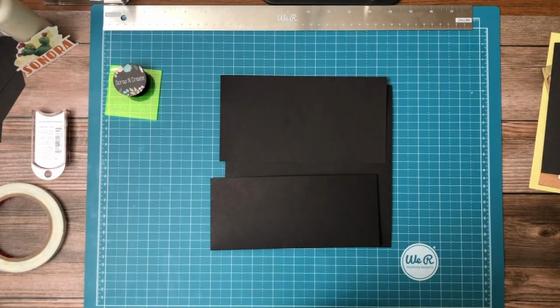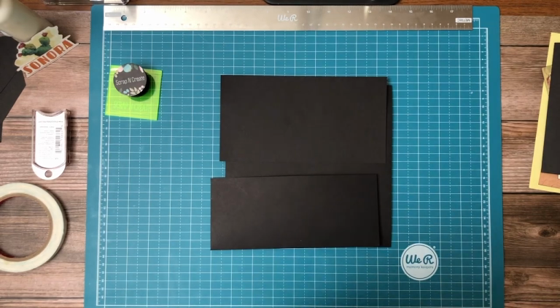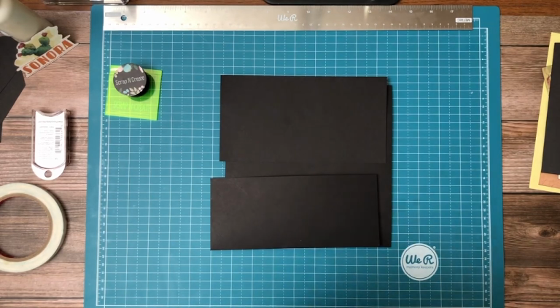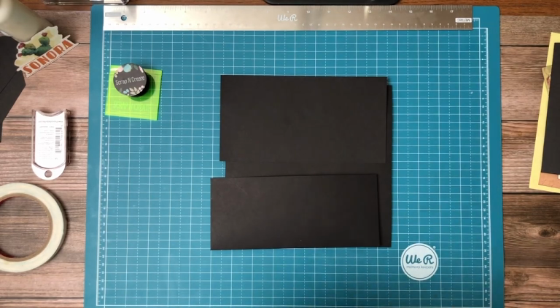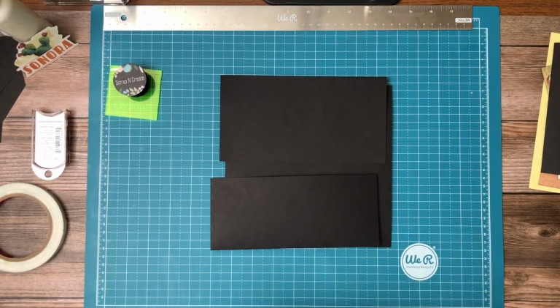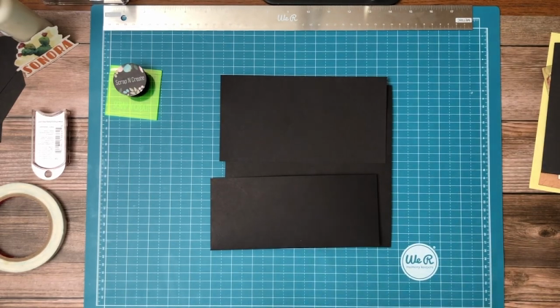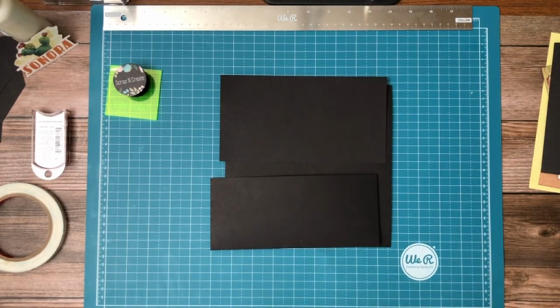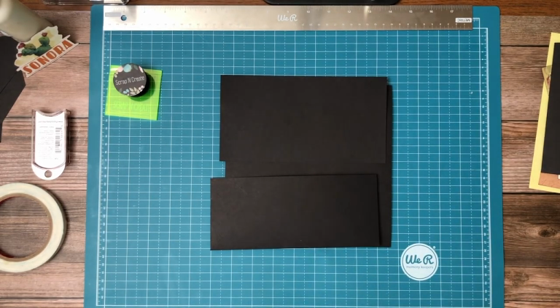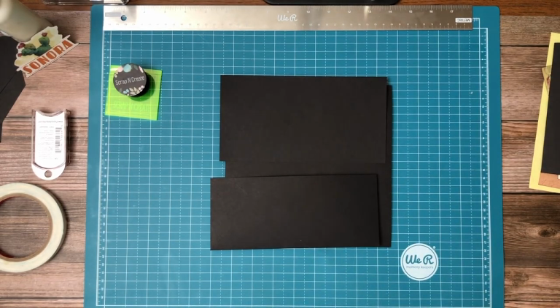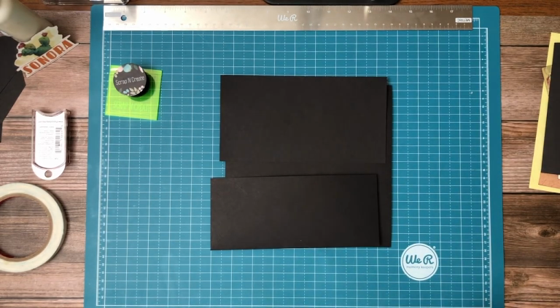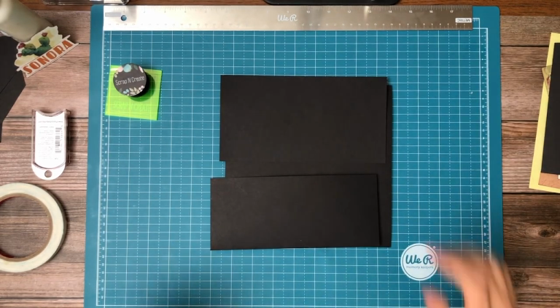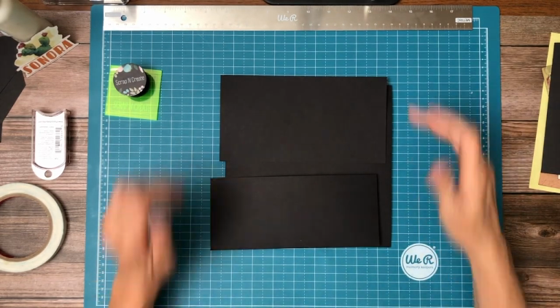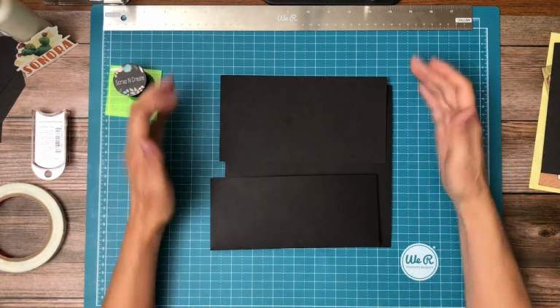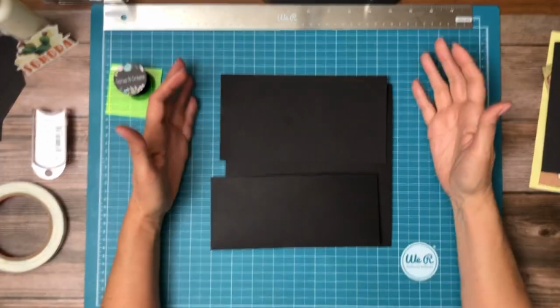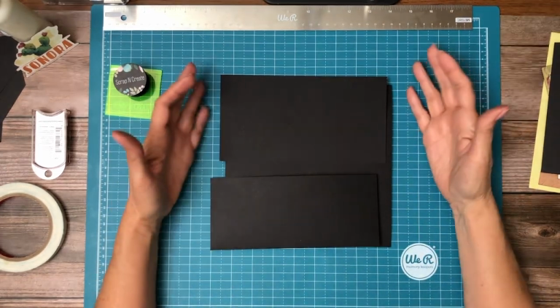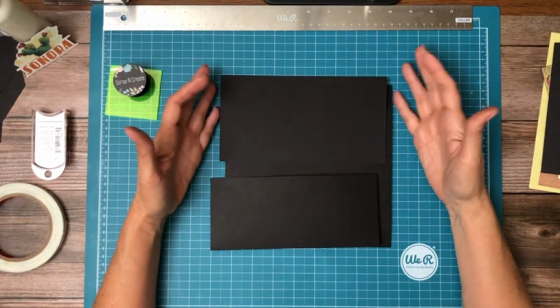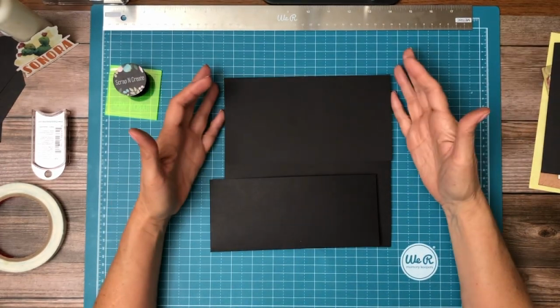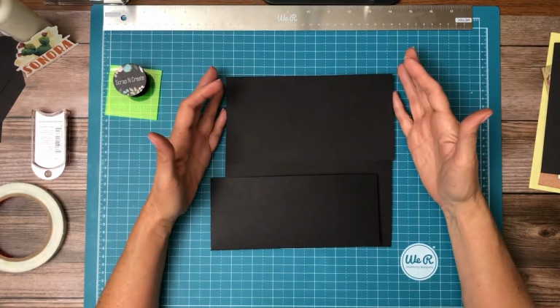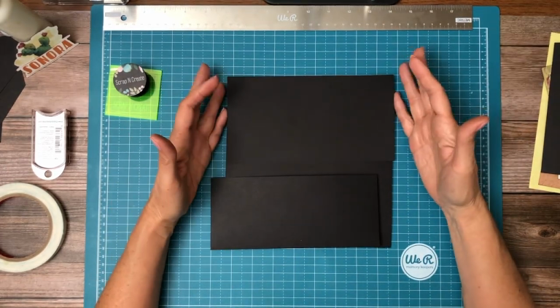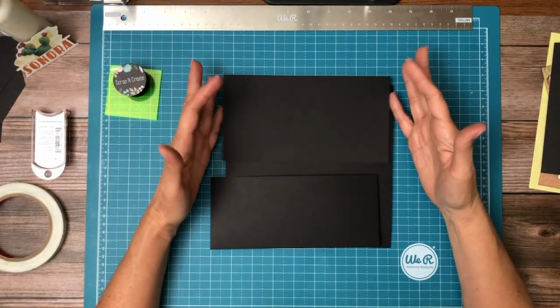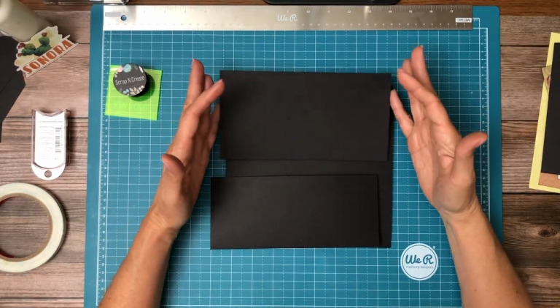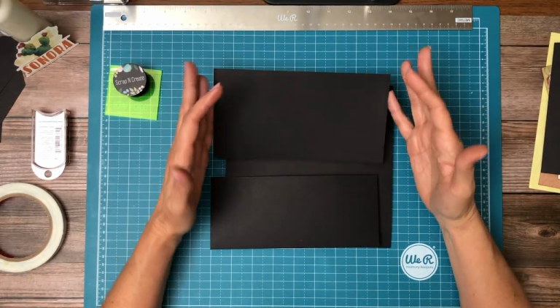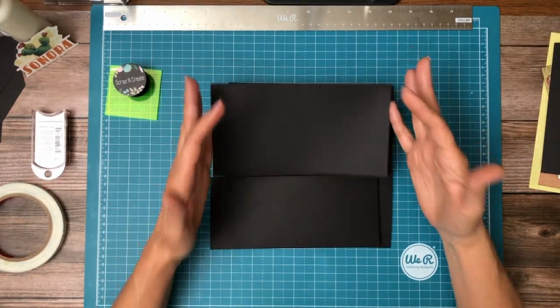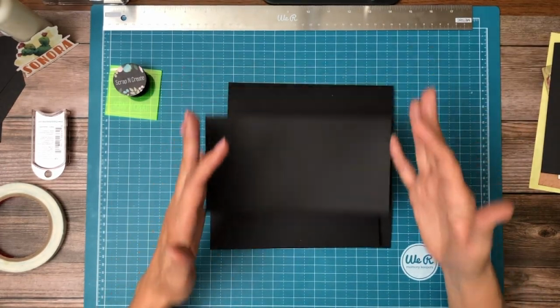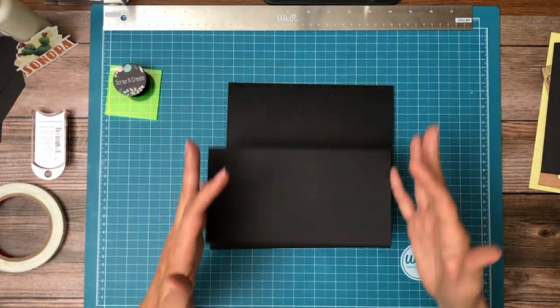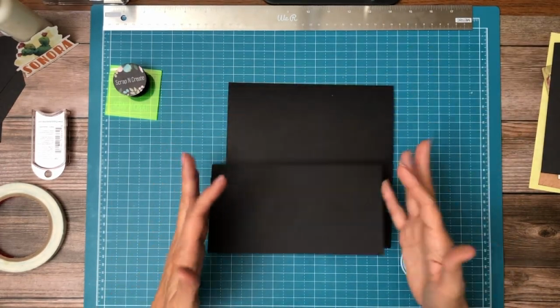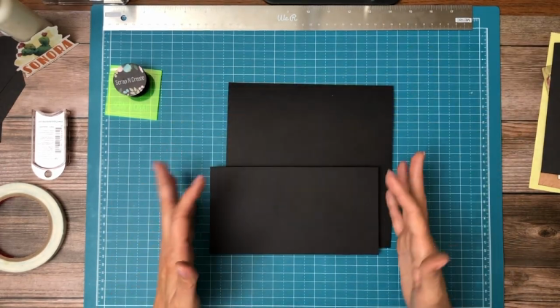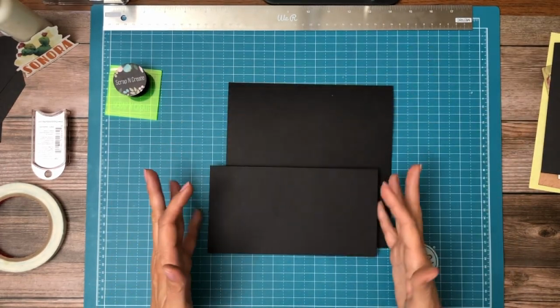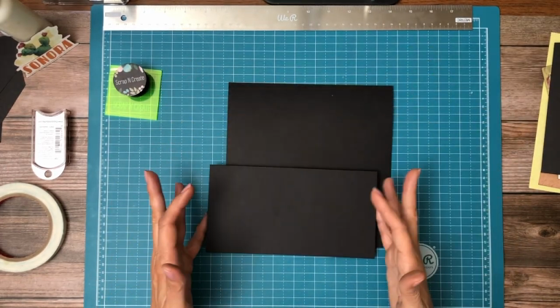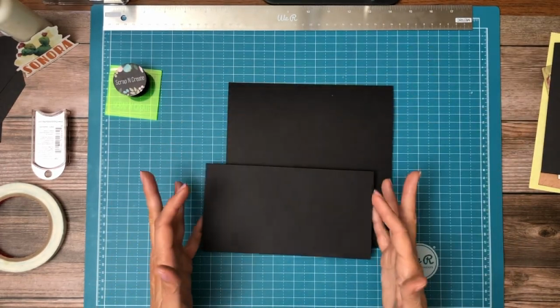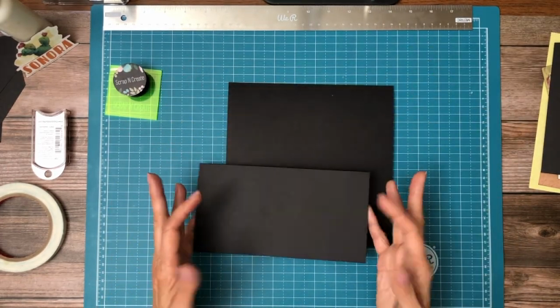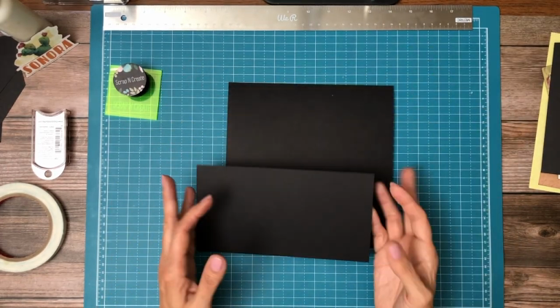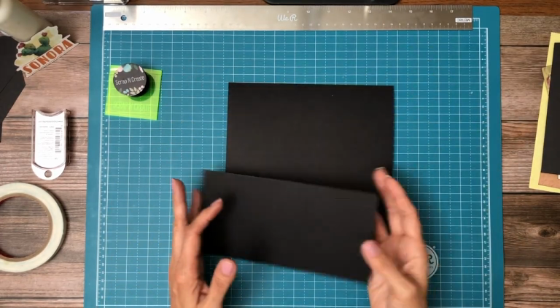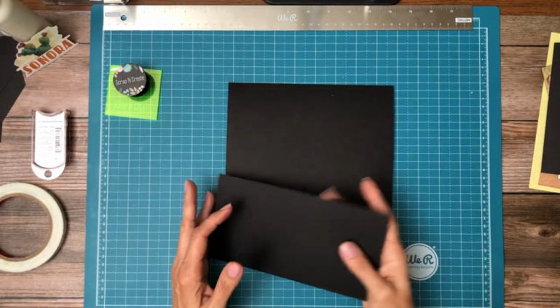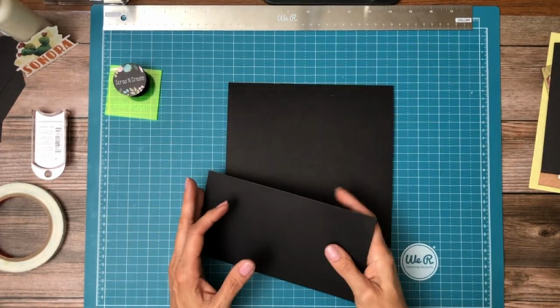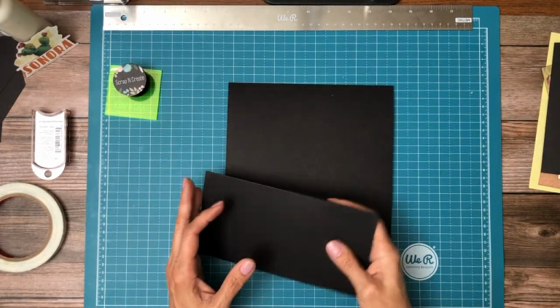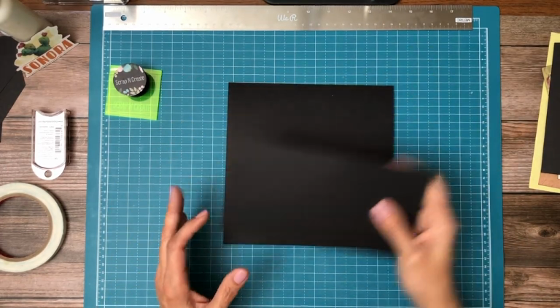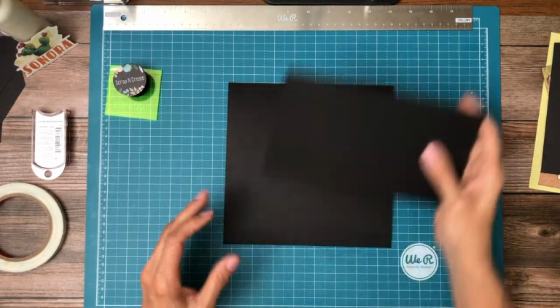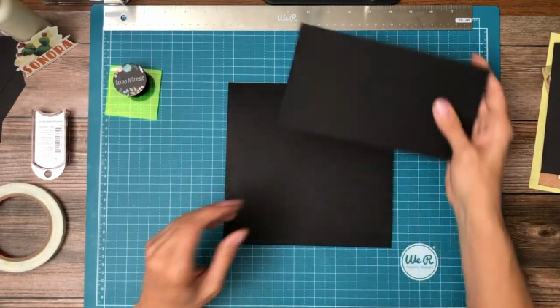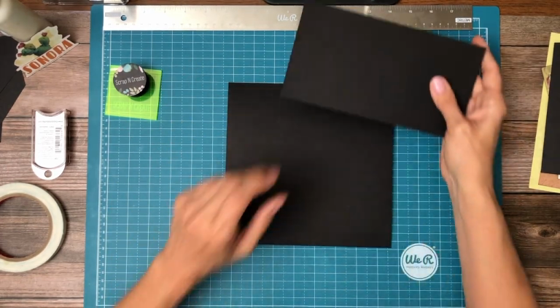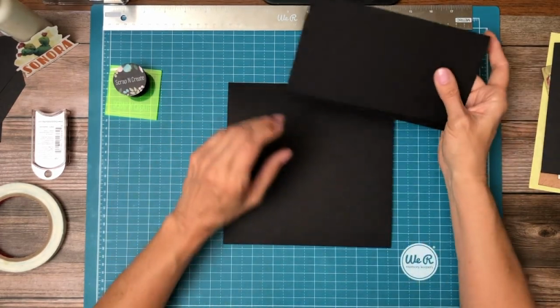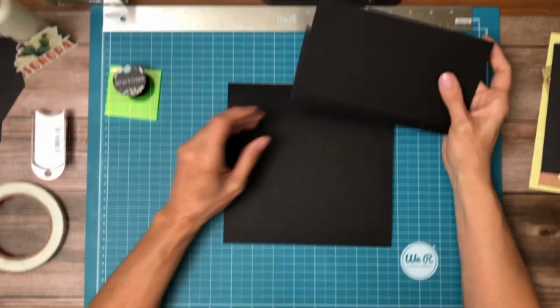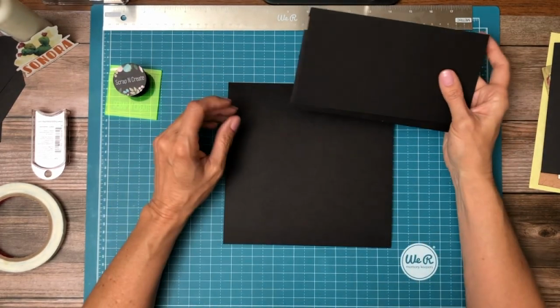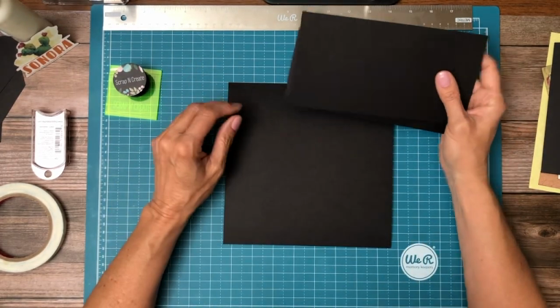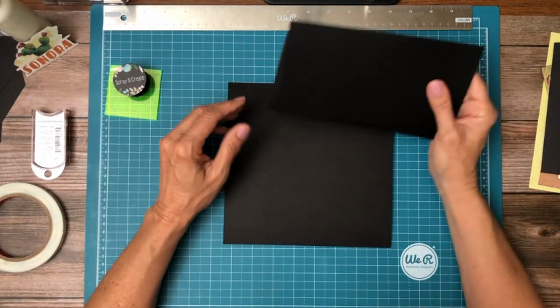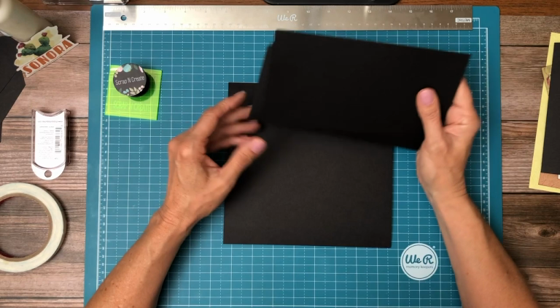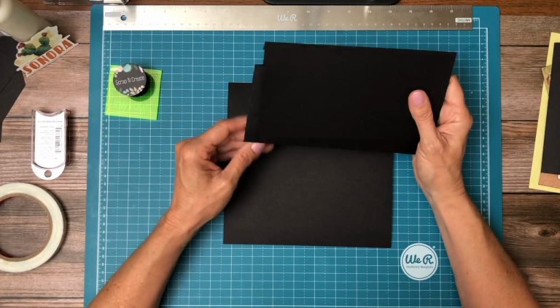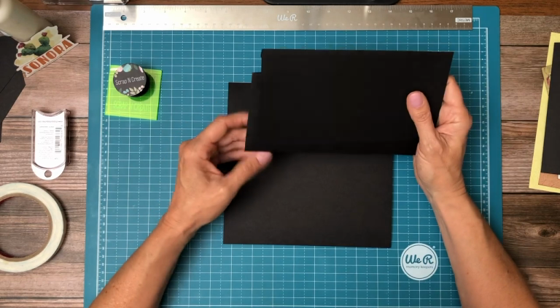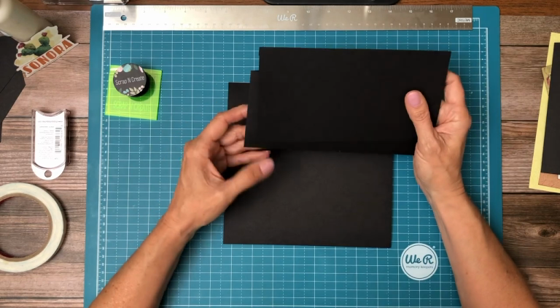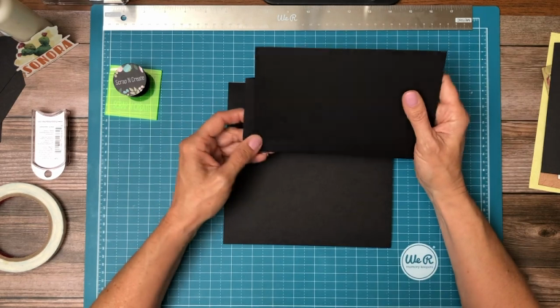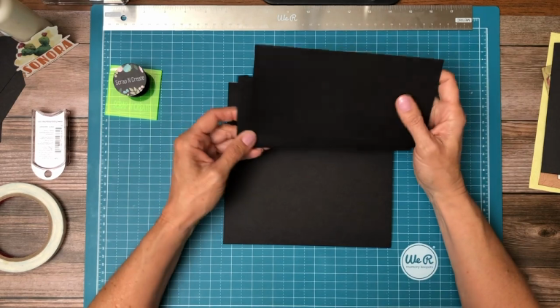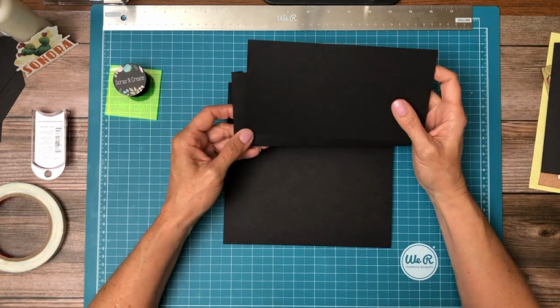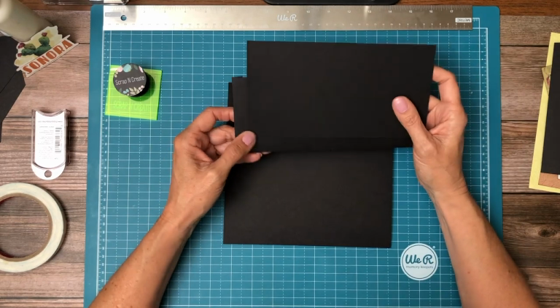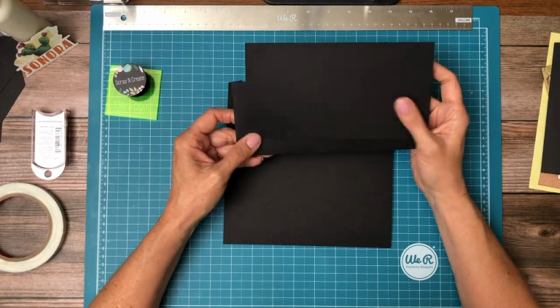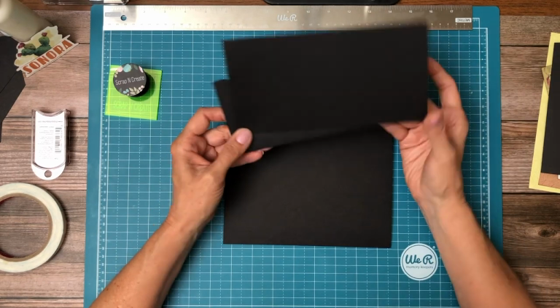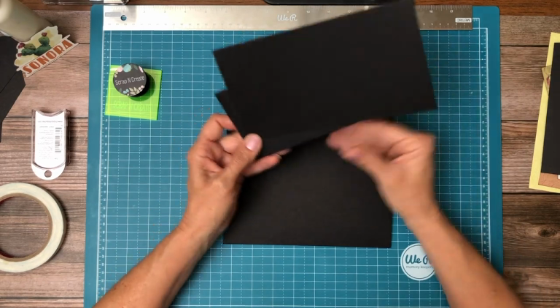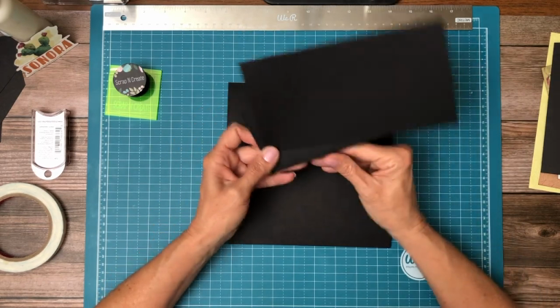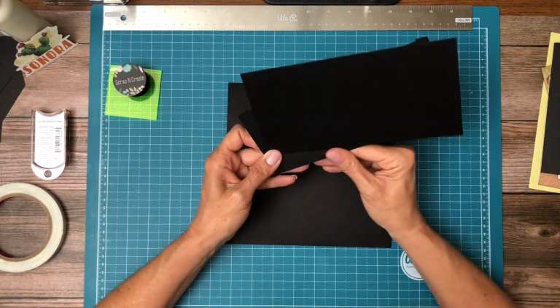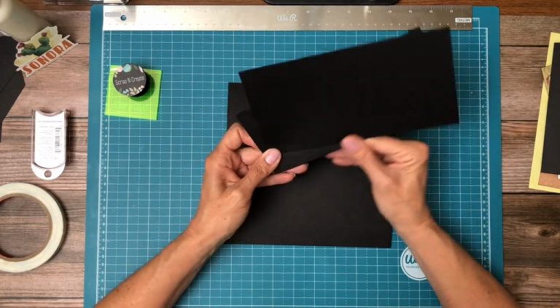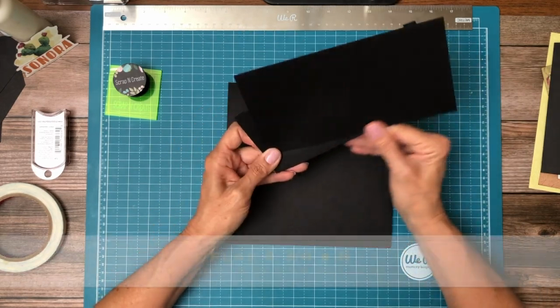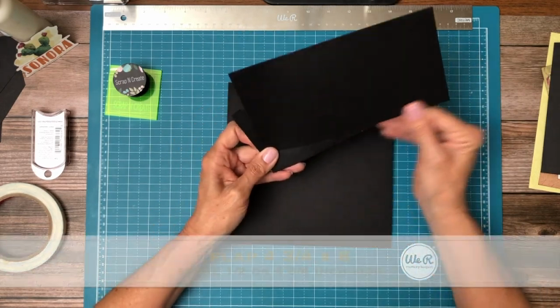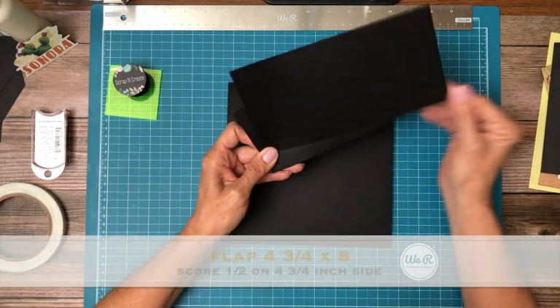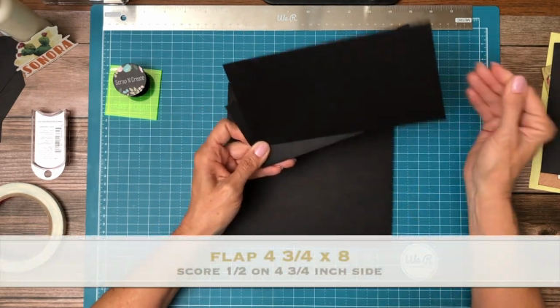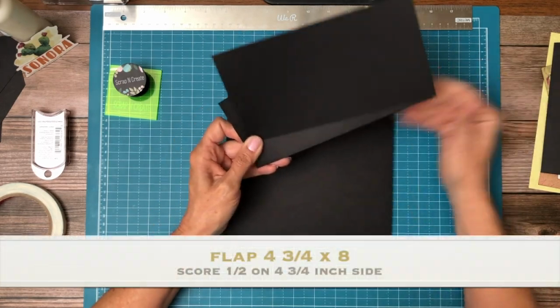Hey everyone, it's Daphne from Scrap and Create and we are working on Sonora — it's the desert collection.